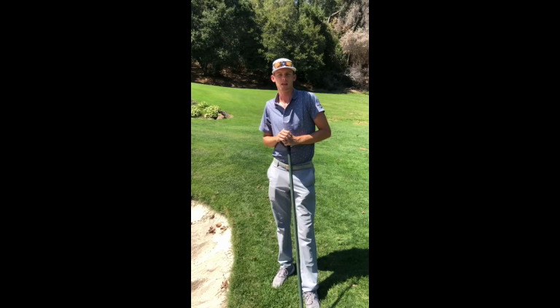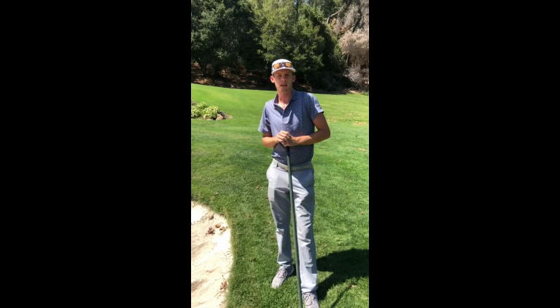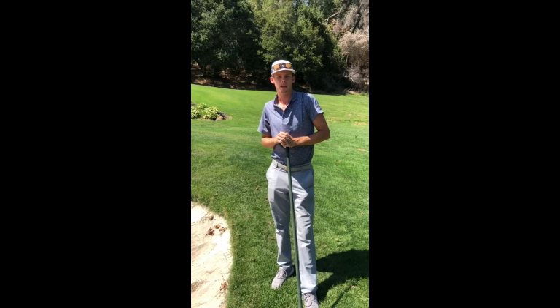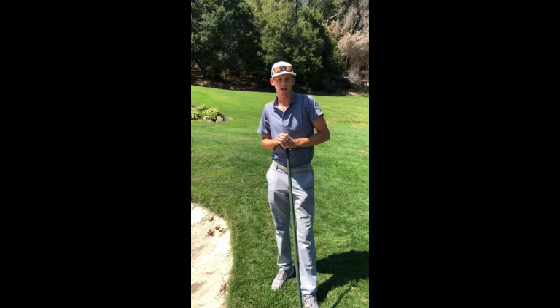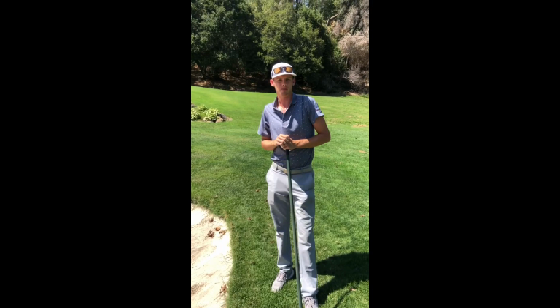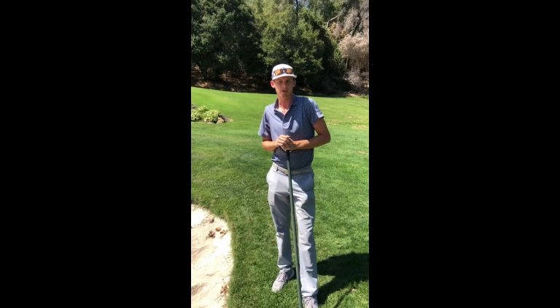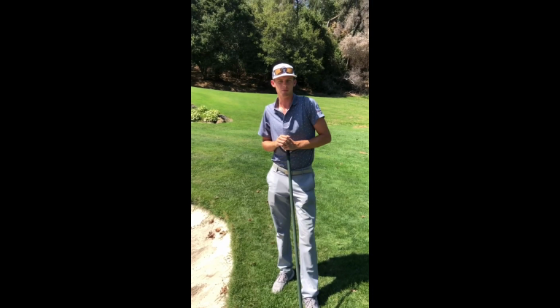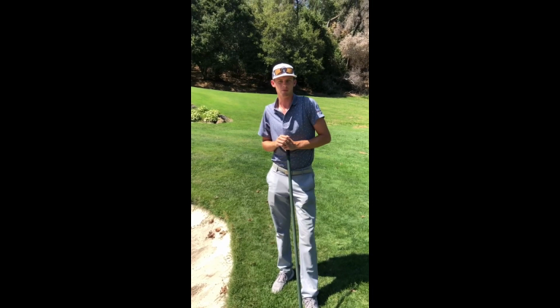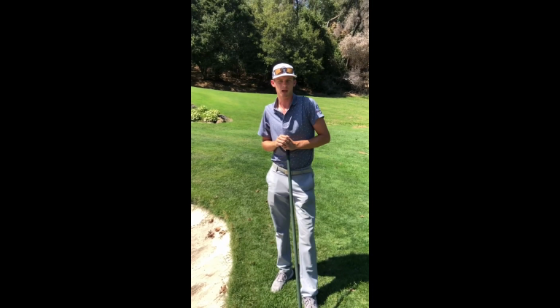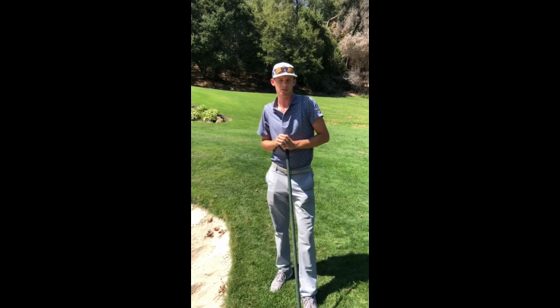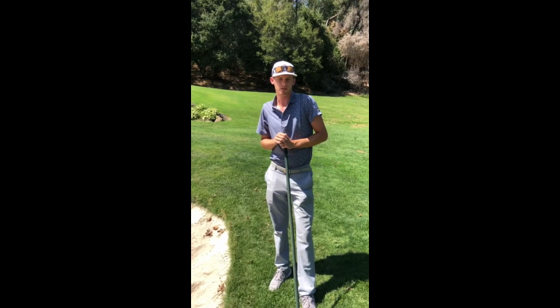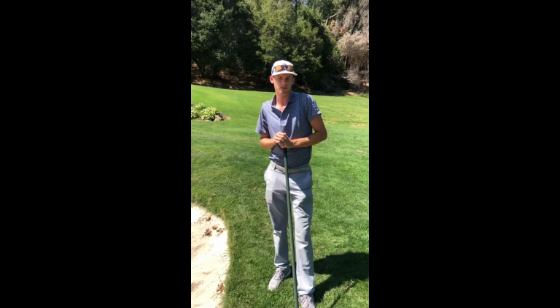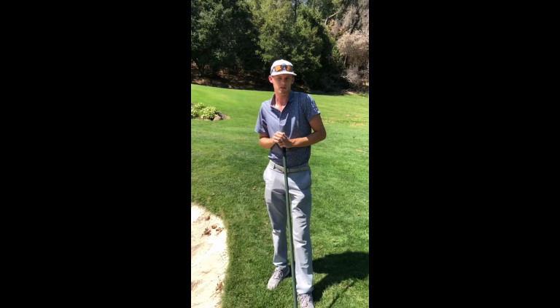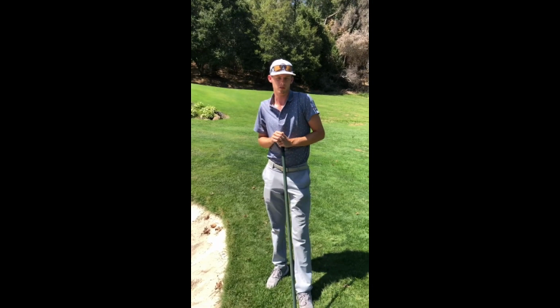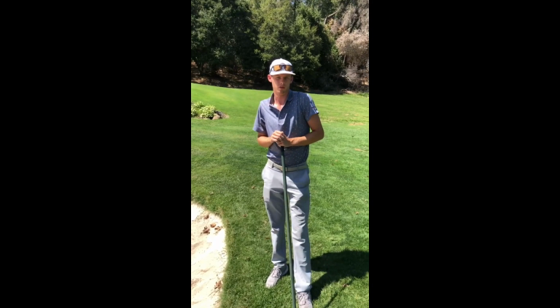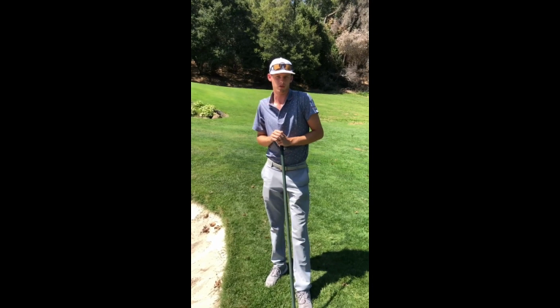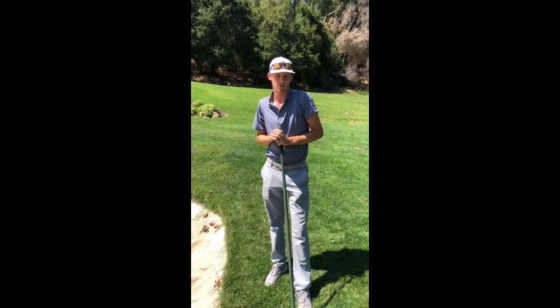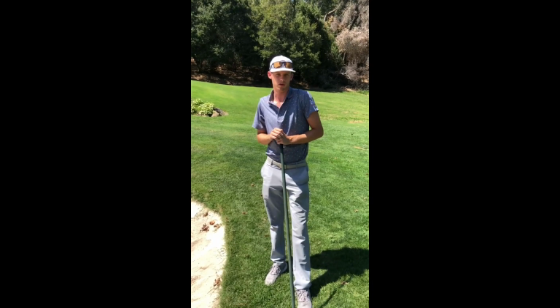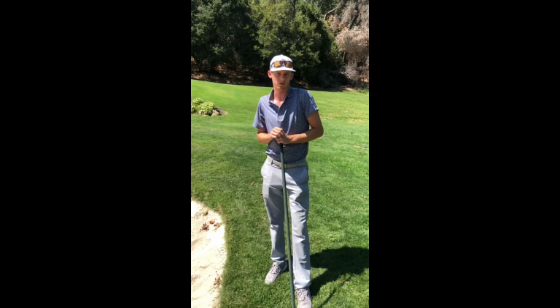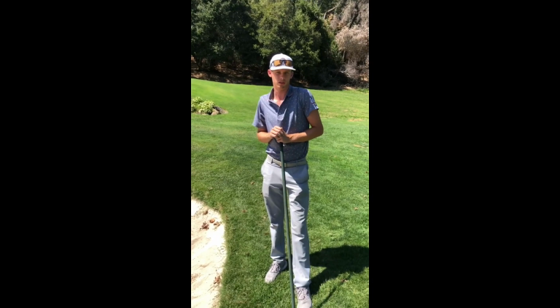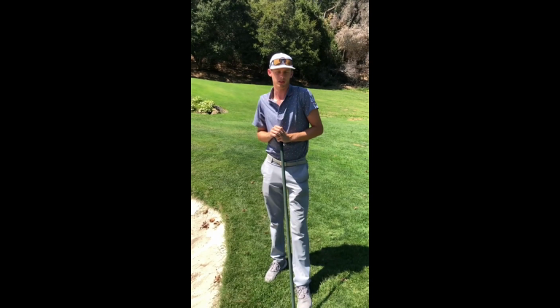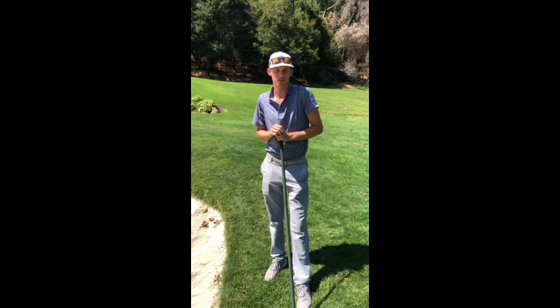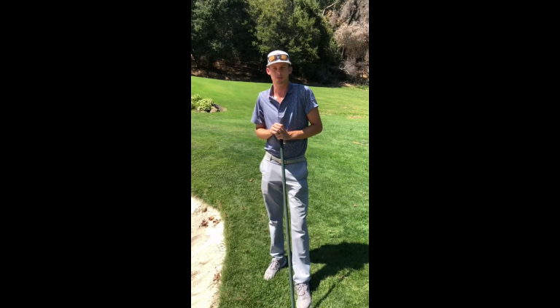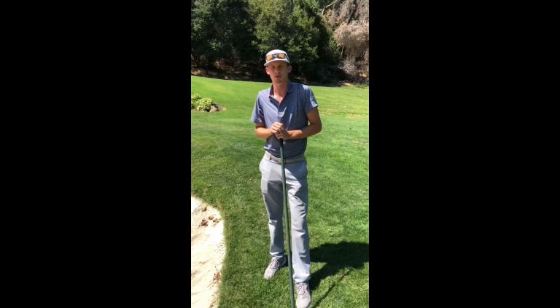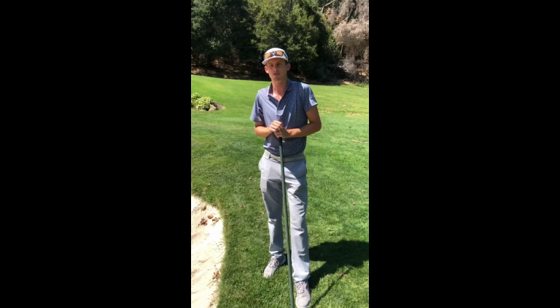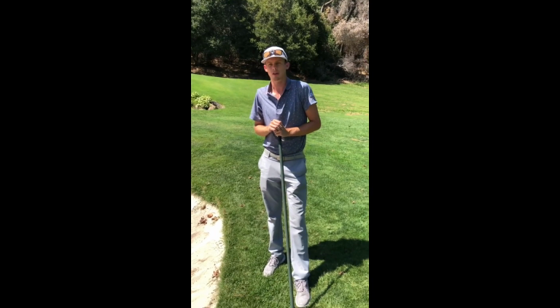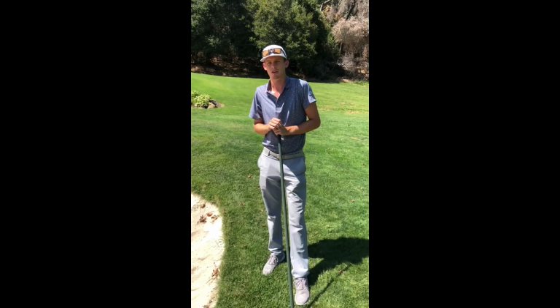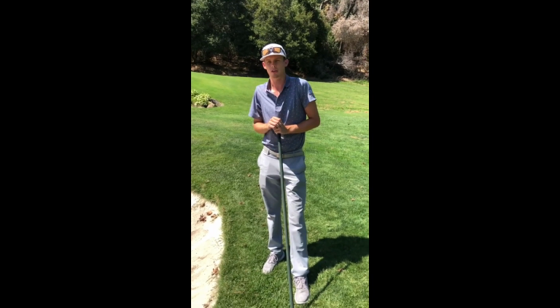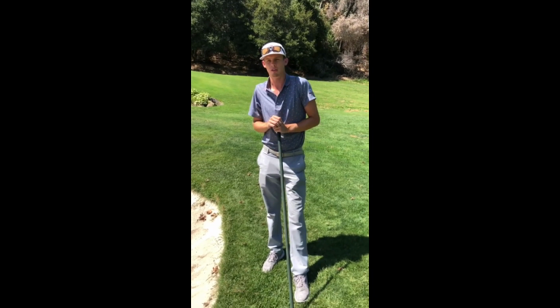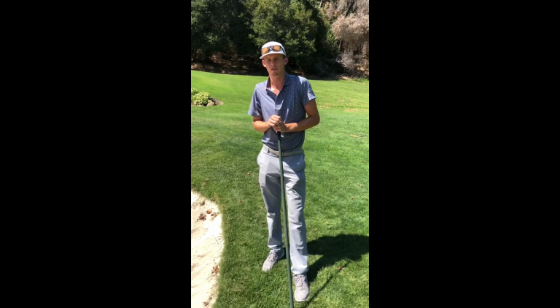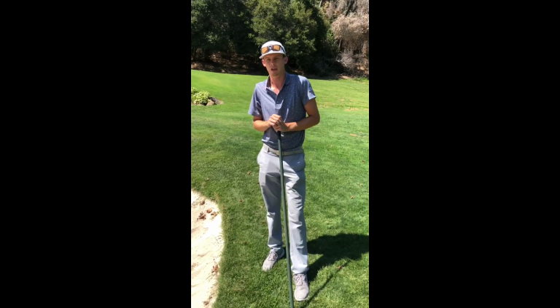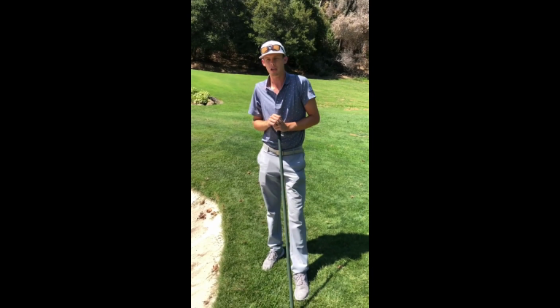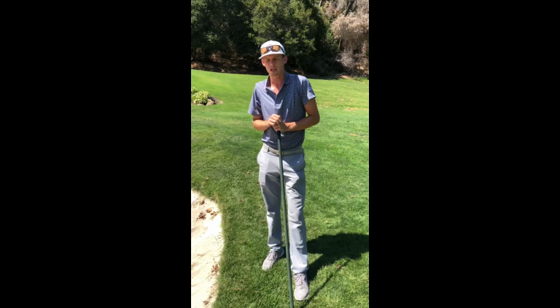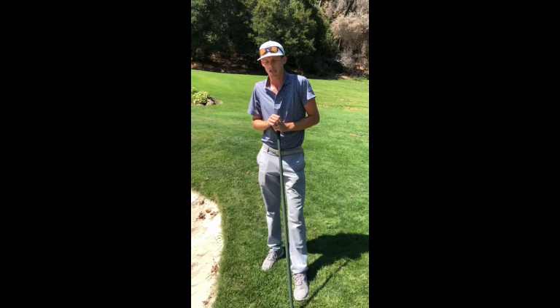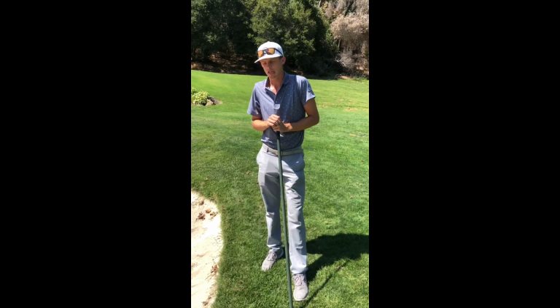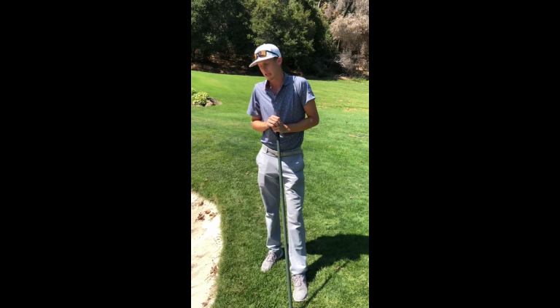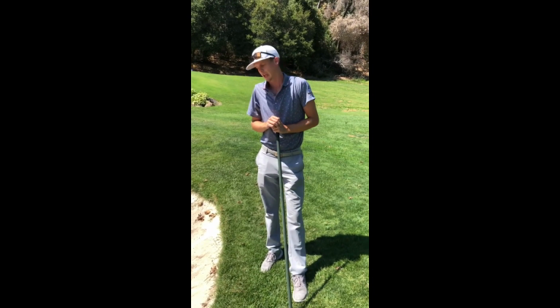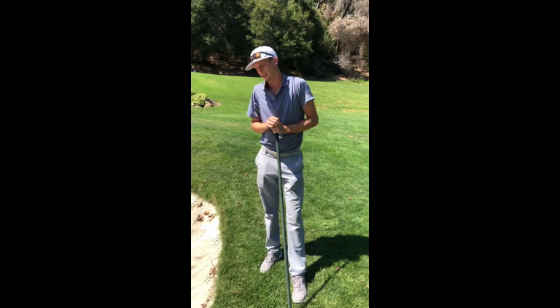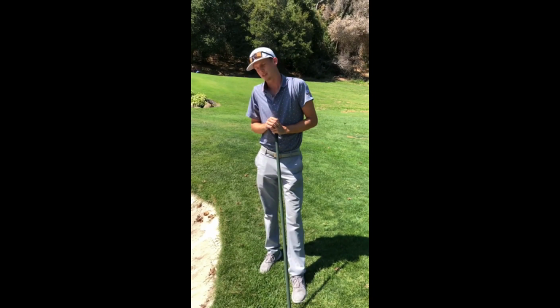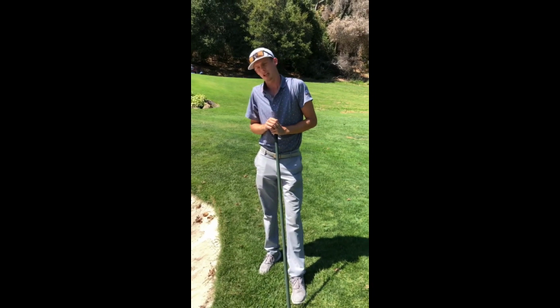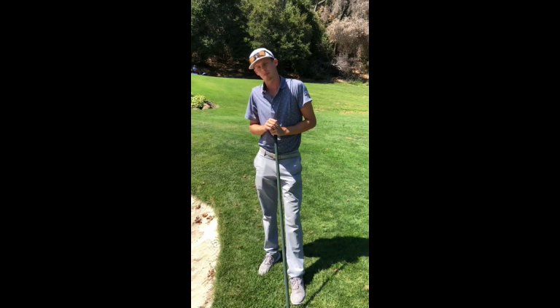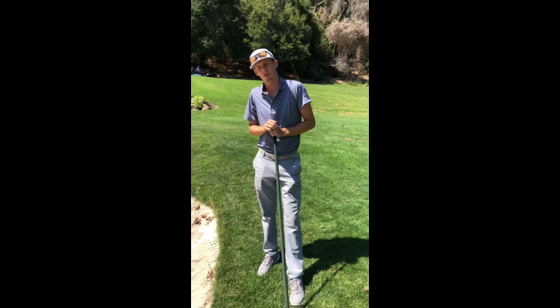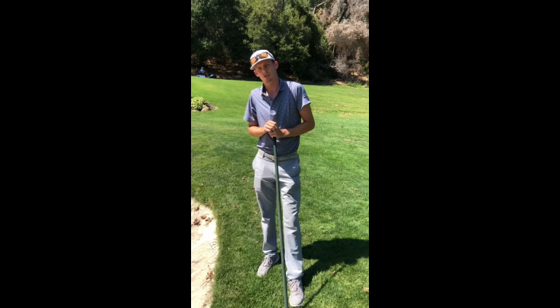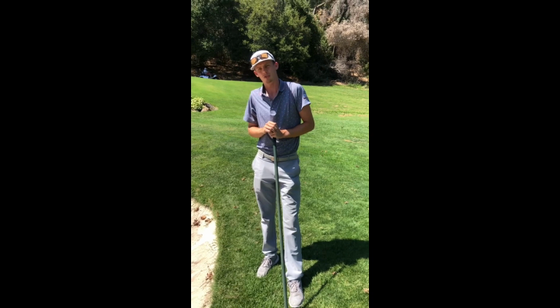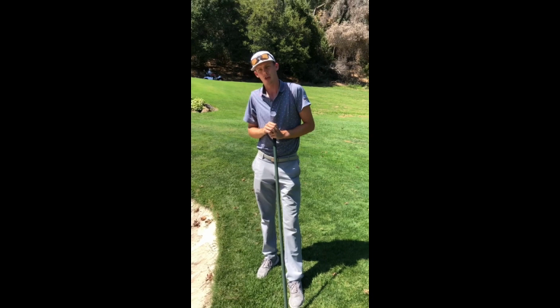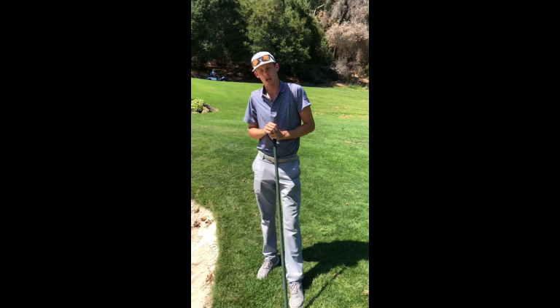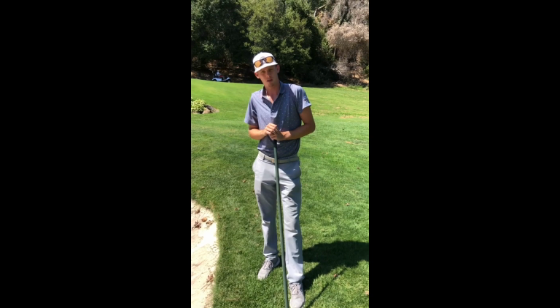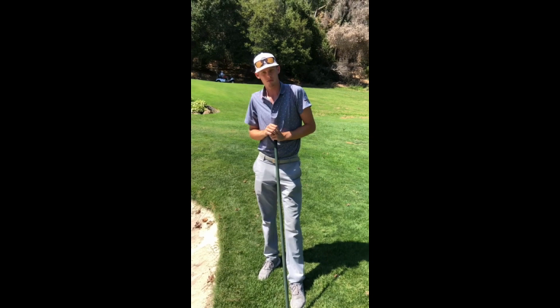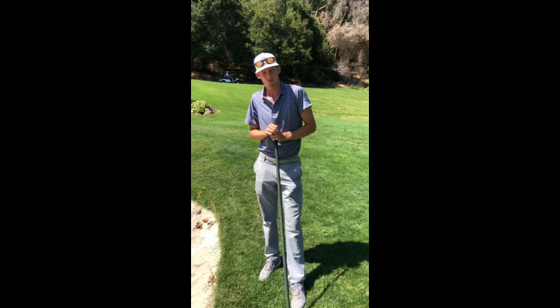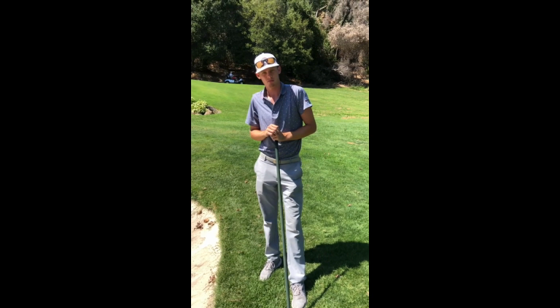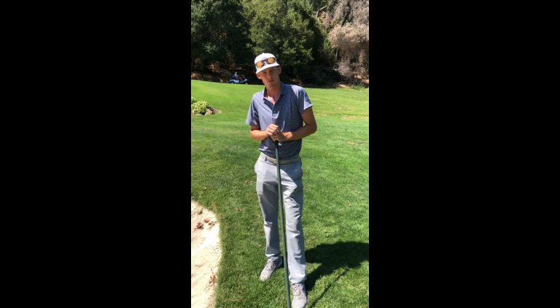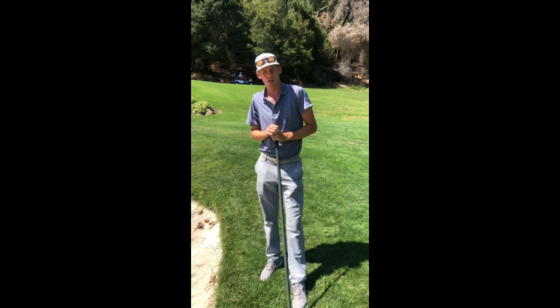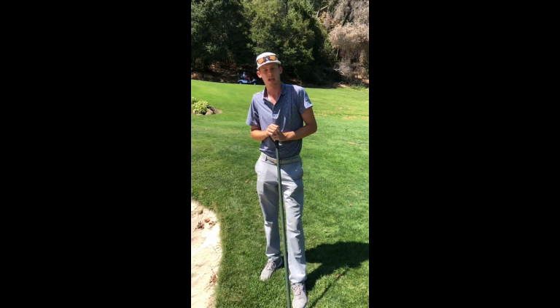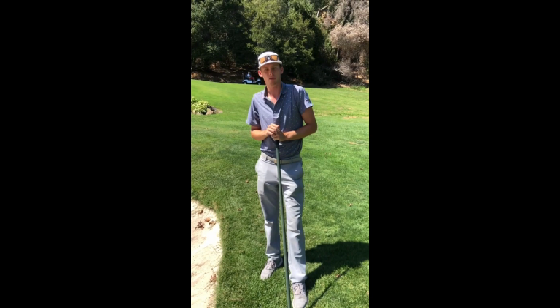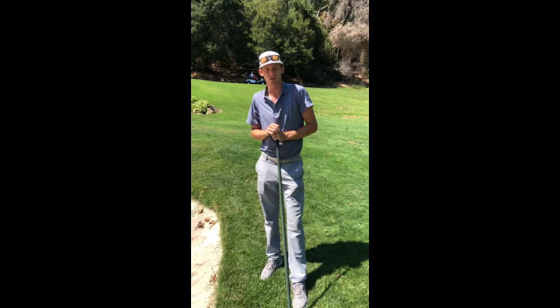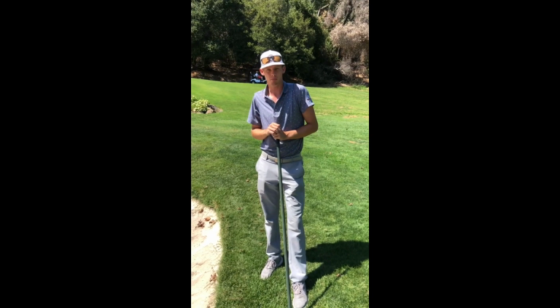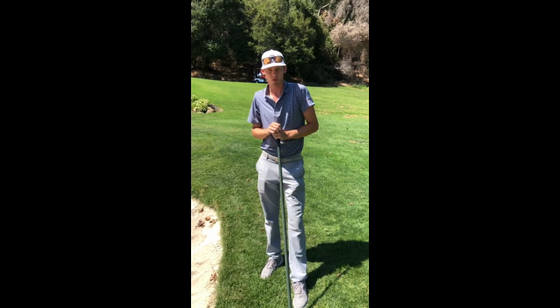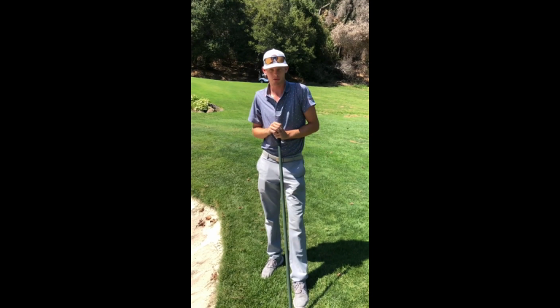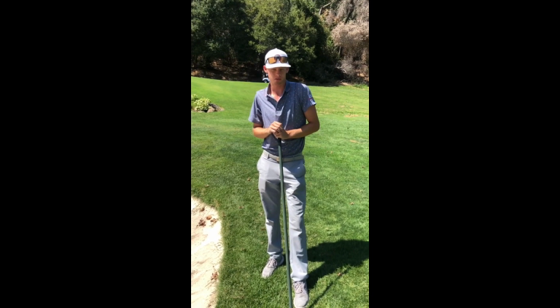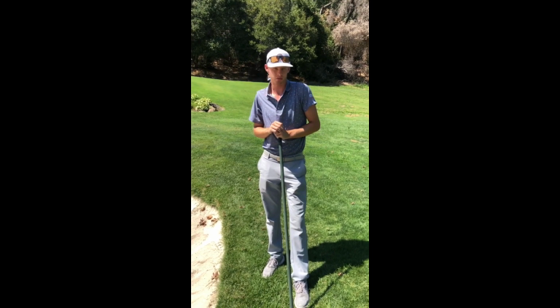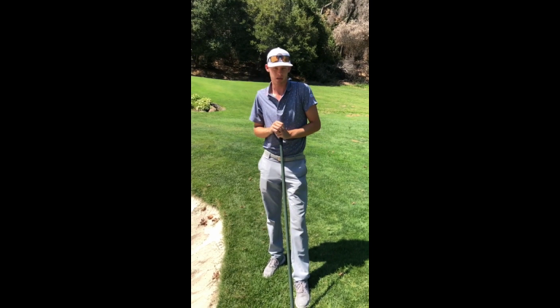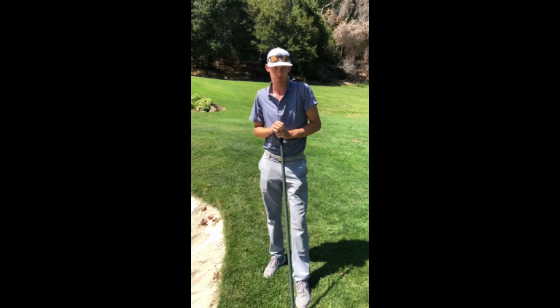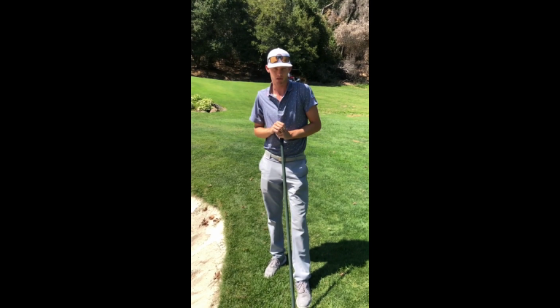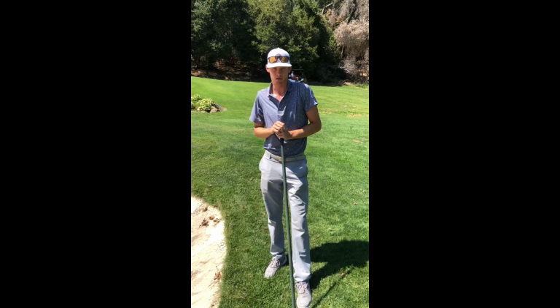Hey guys, my name is Ryan Steele. I'm one of the assistant pros out here at Green Valley, and today I'm going to show you how and the importance of raking a bunker.